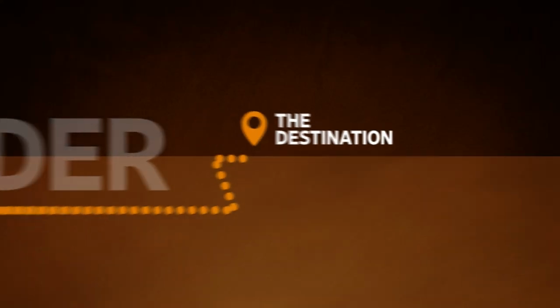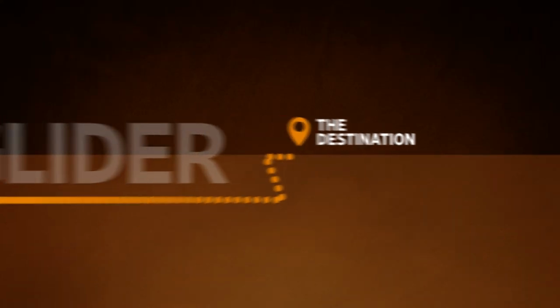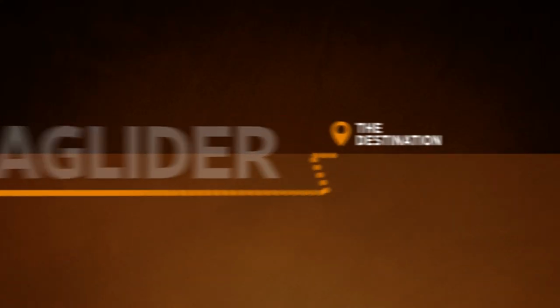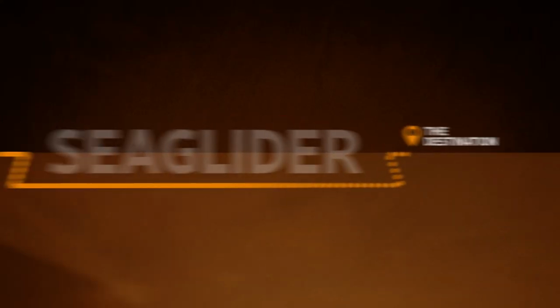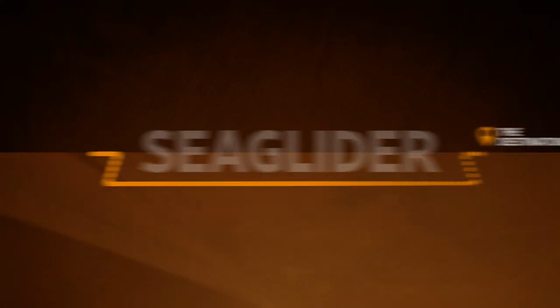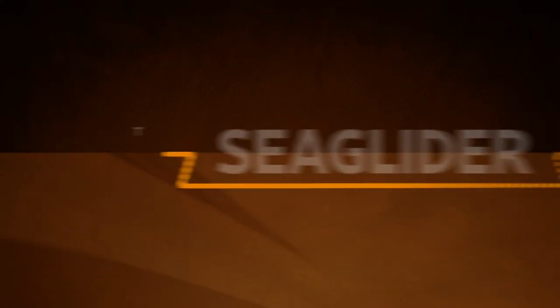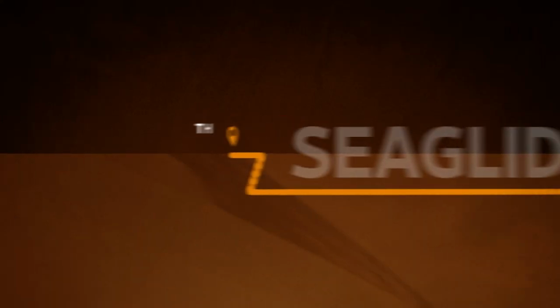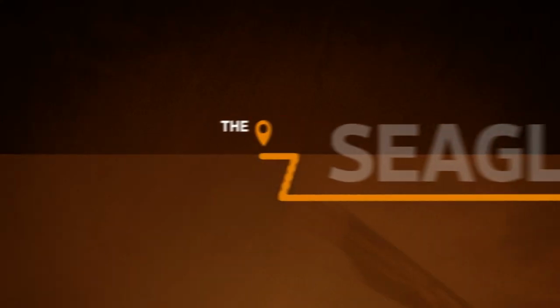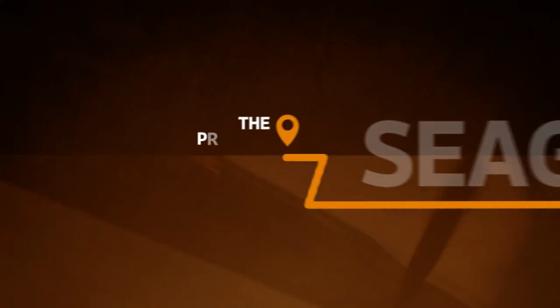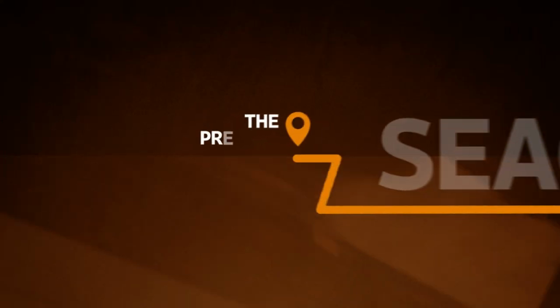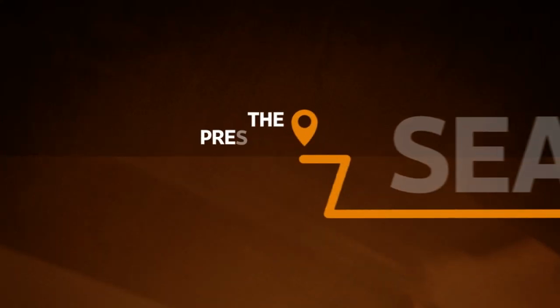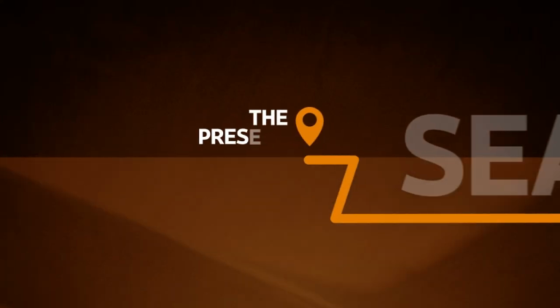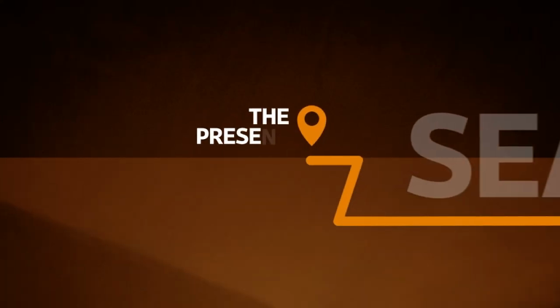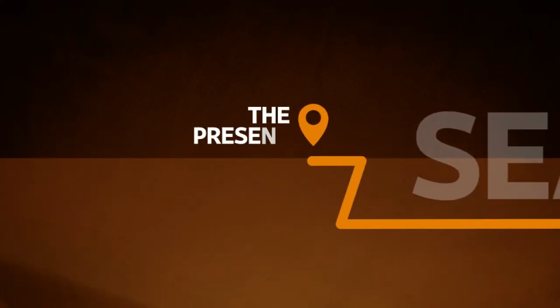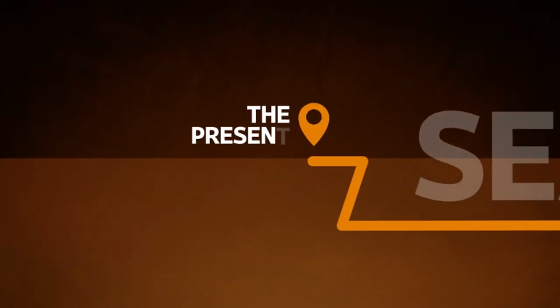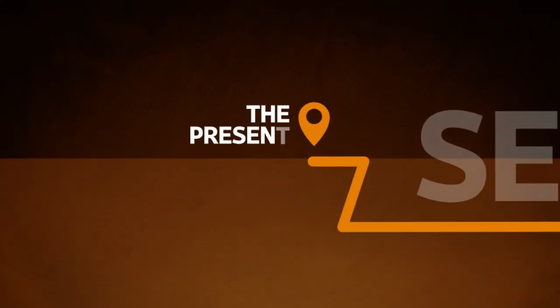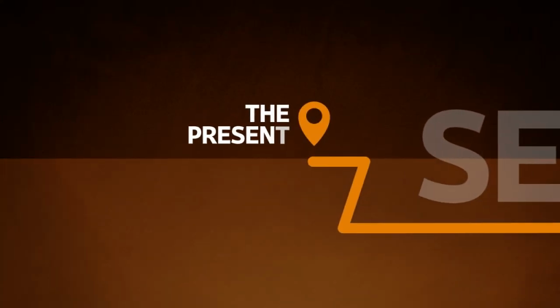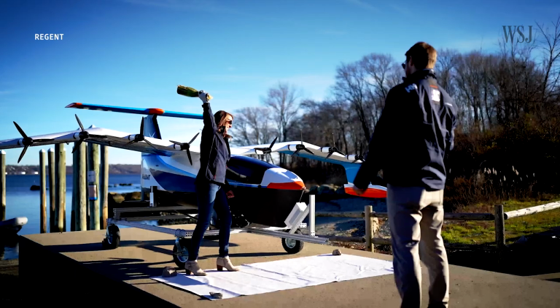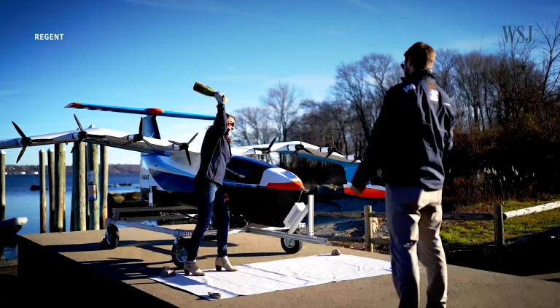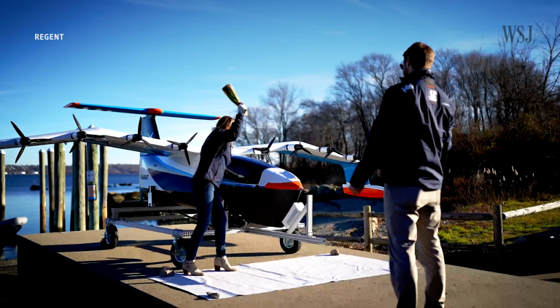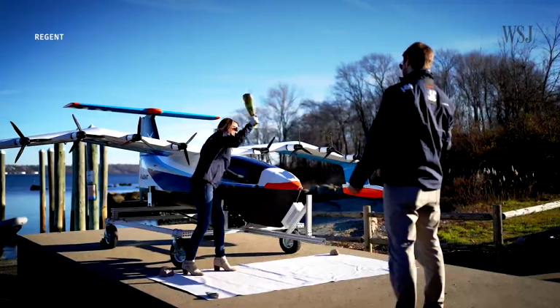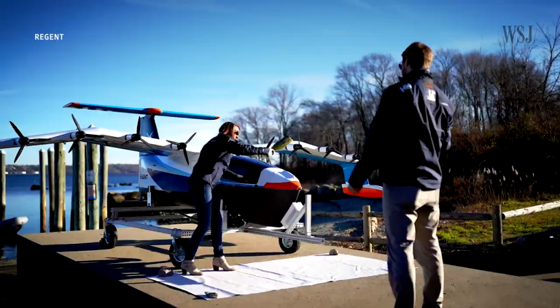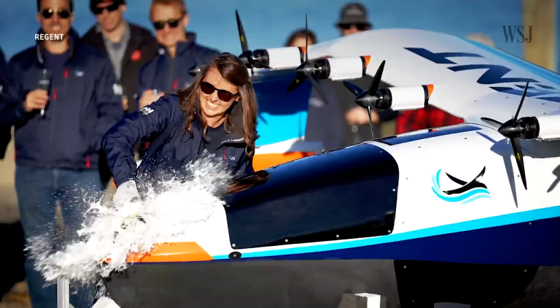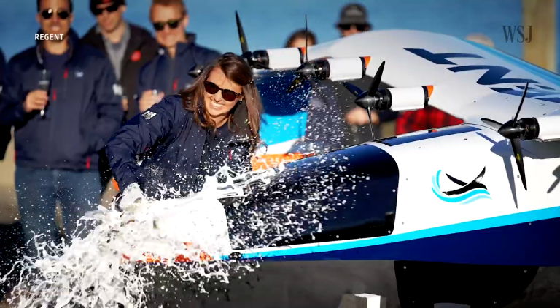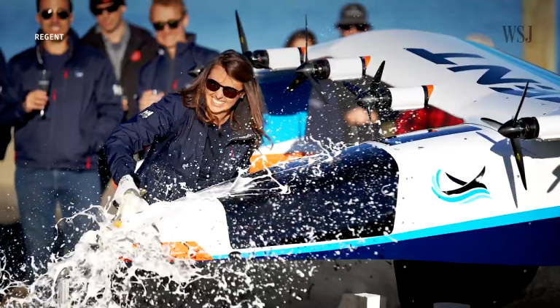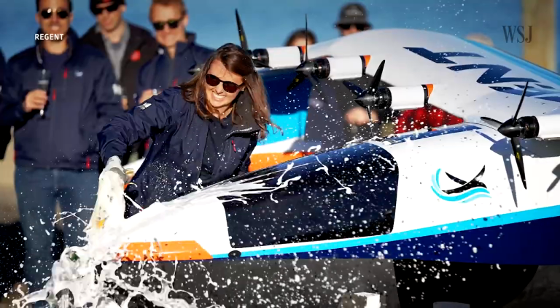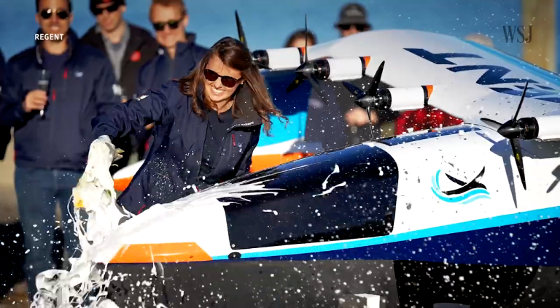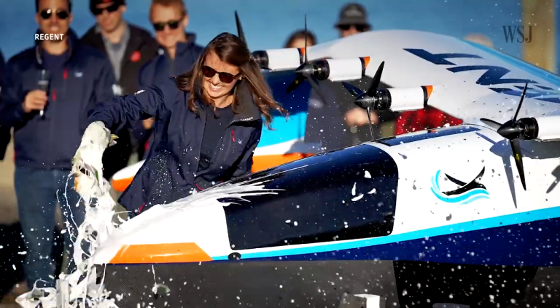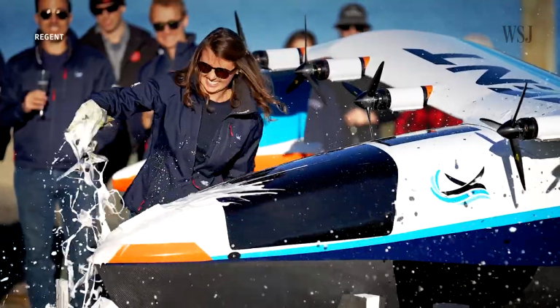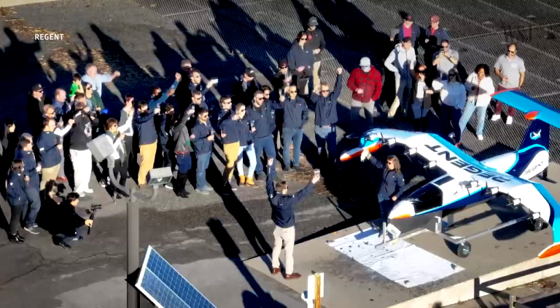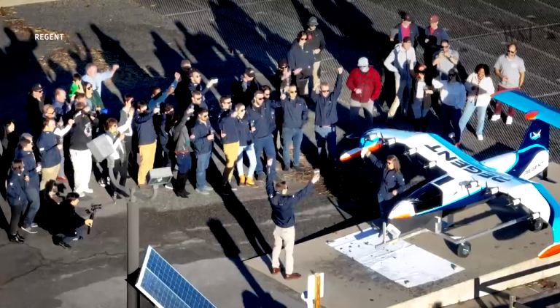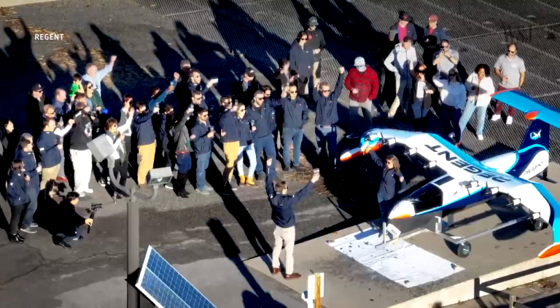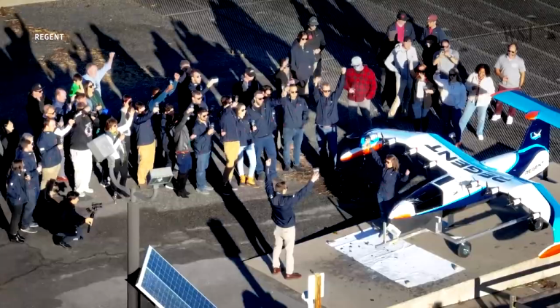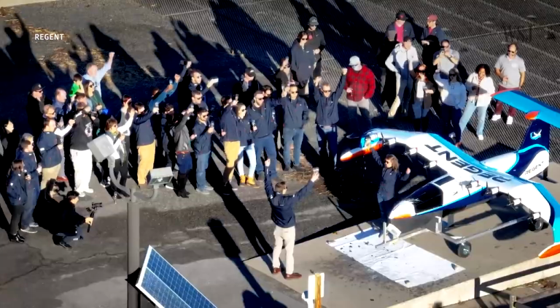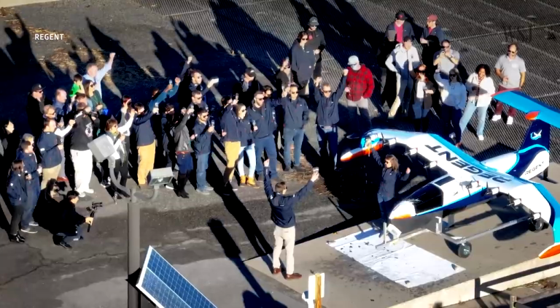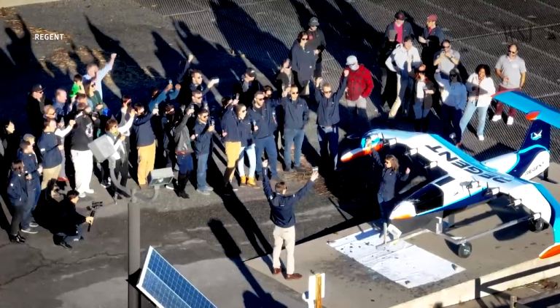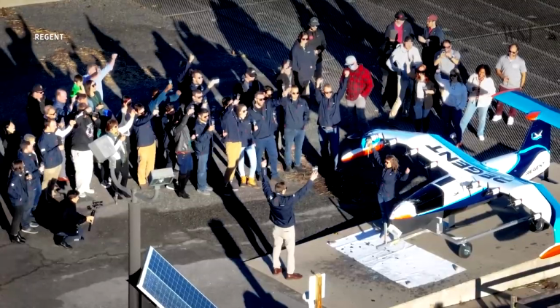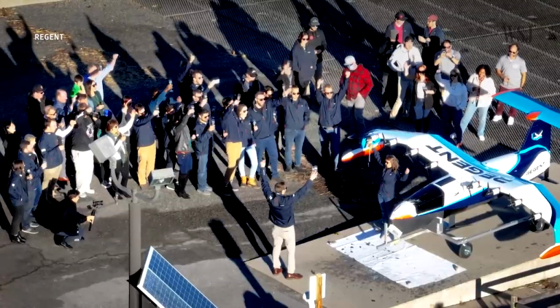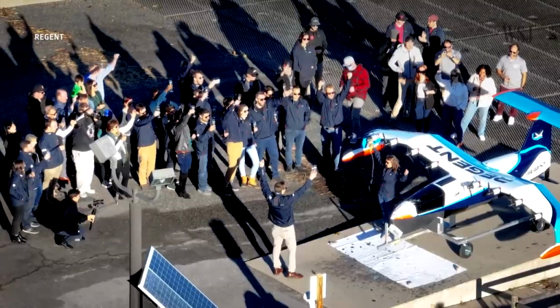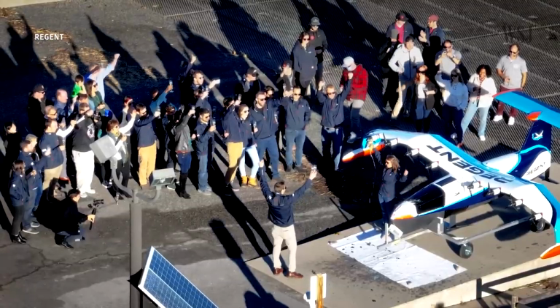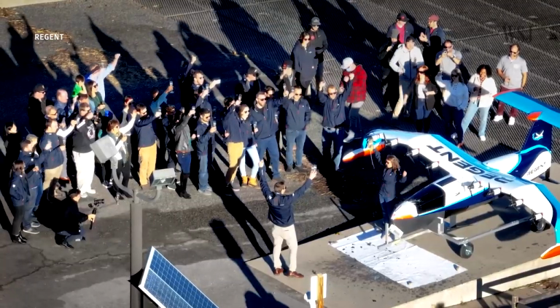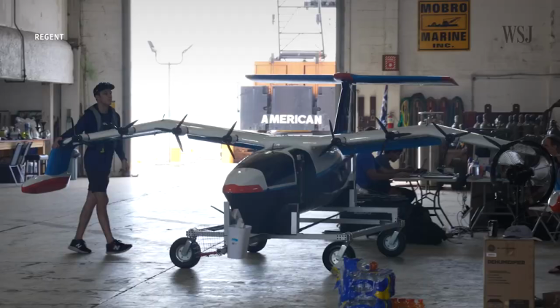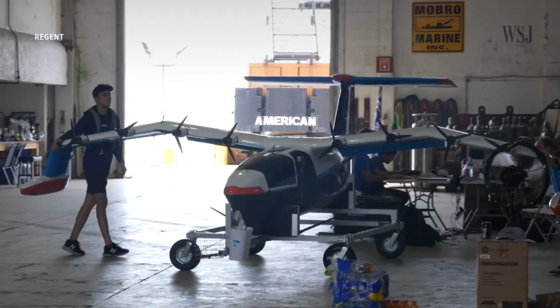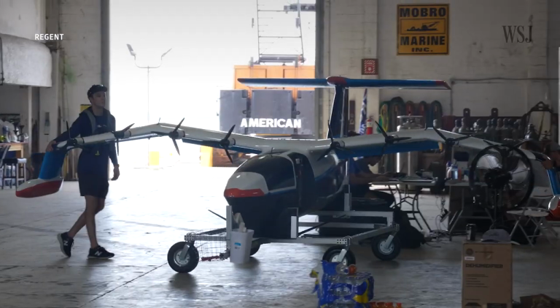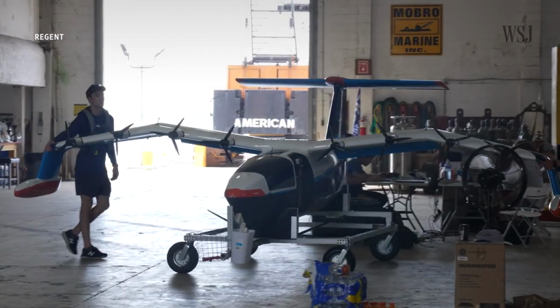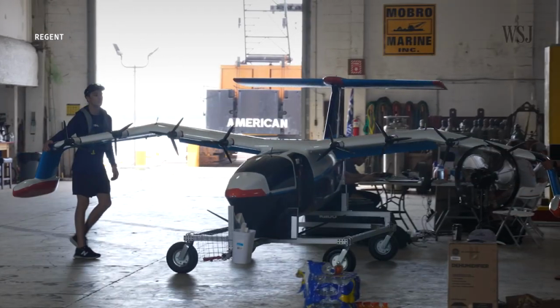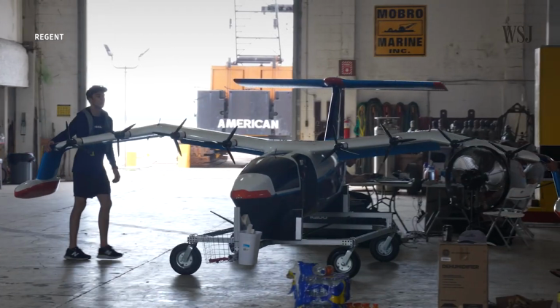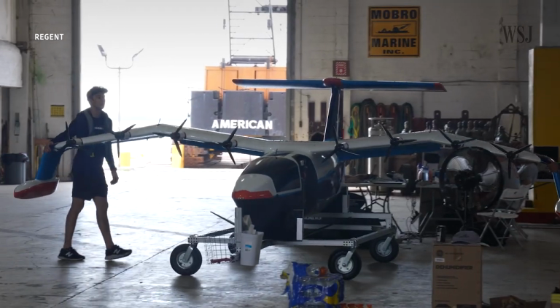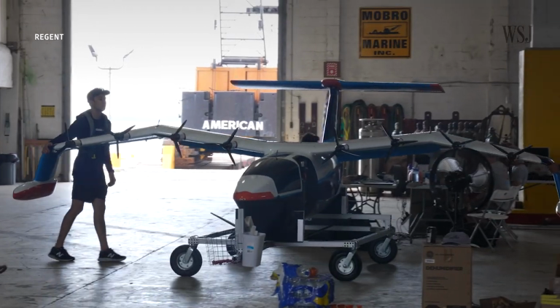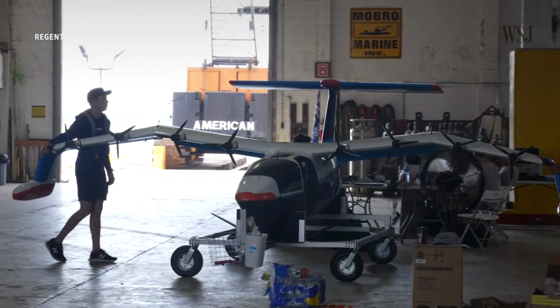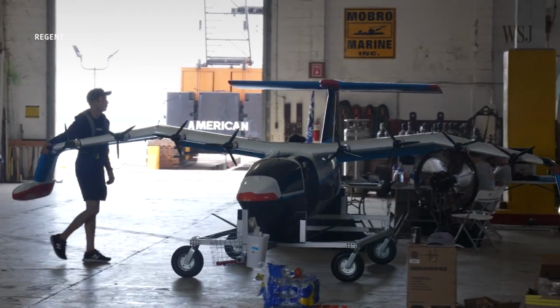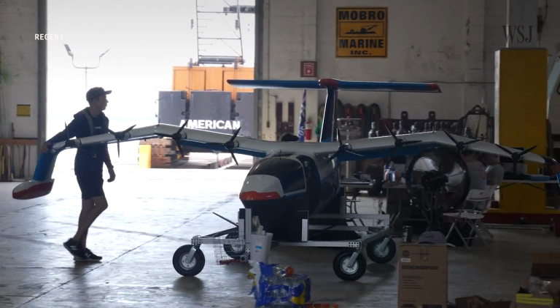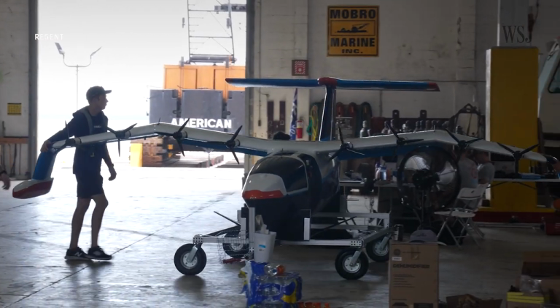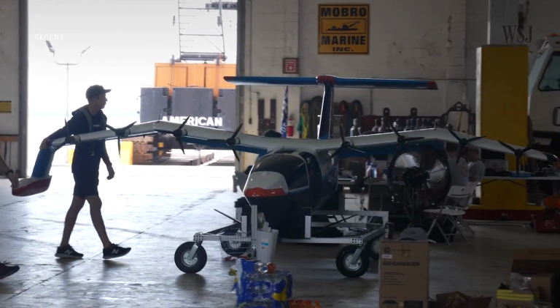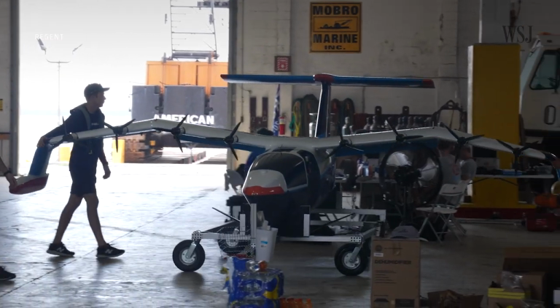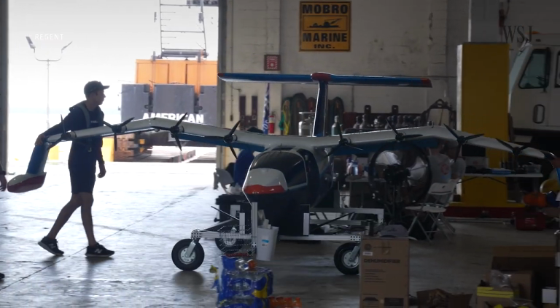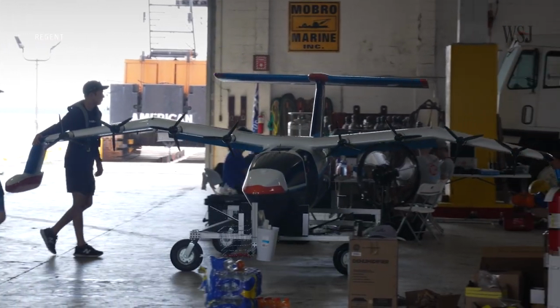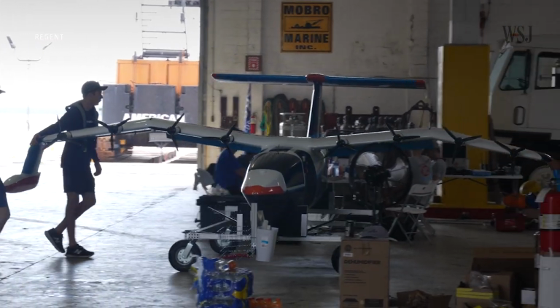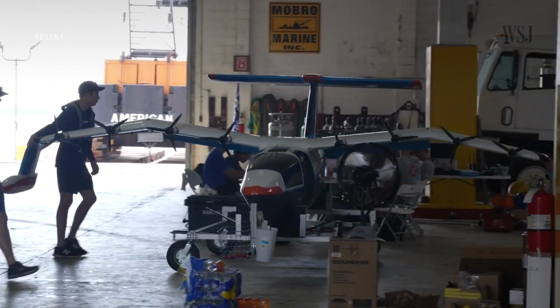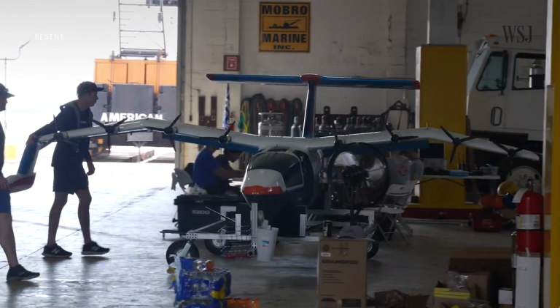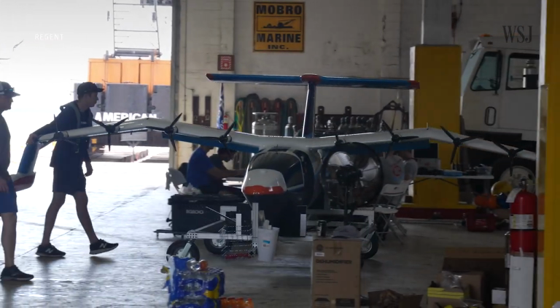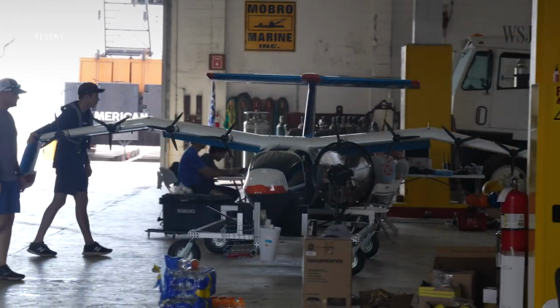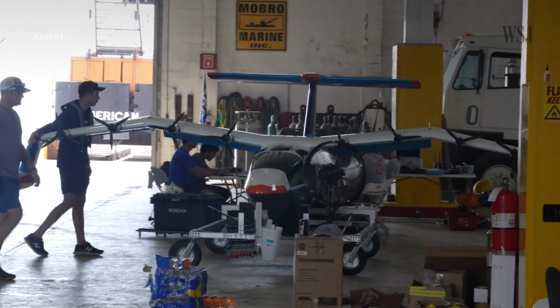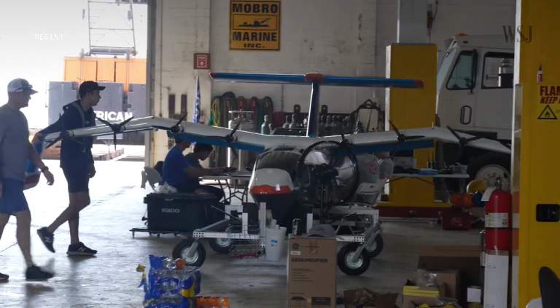So where is Regent right now? Well, in September the company conducted their first test flight, using a quarter-scale model of the Sea Glider.